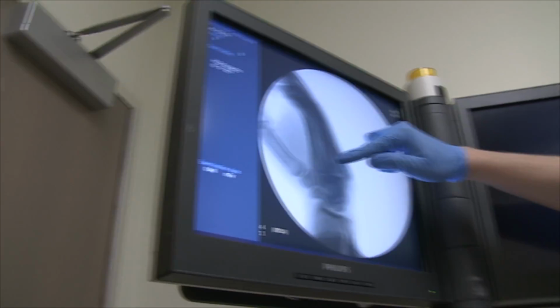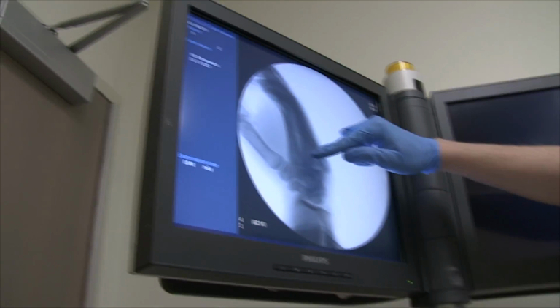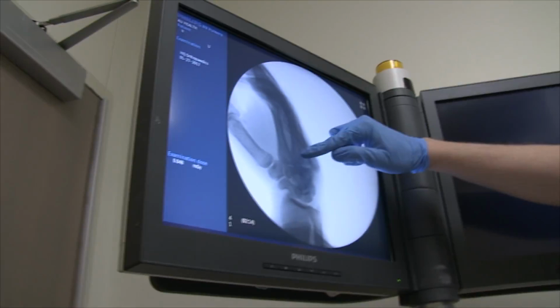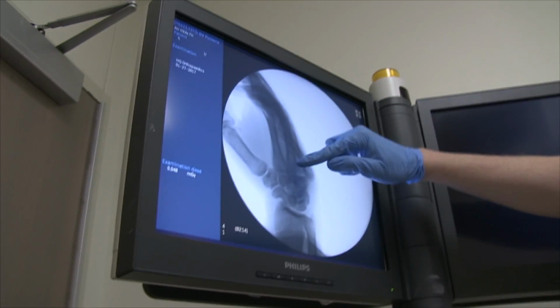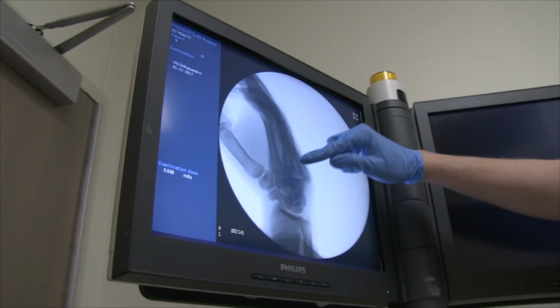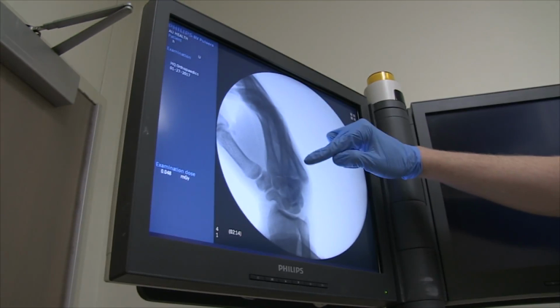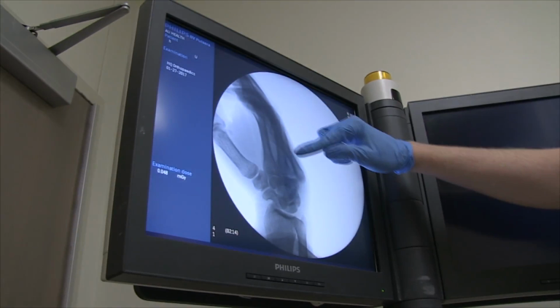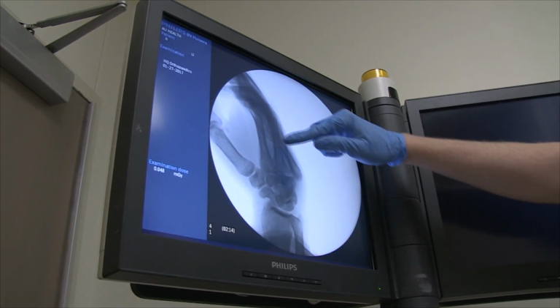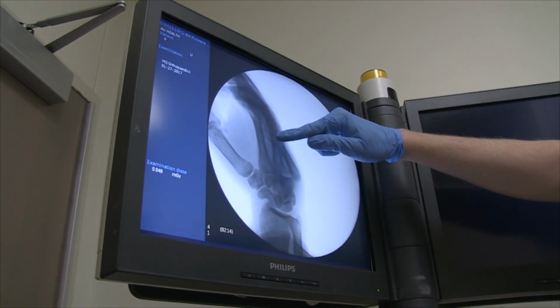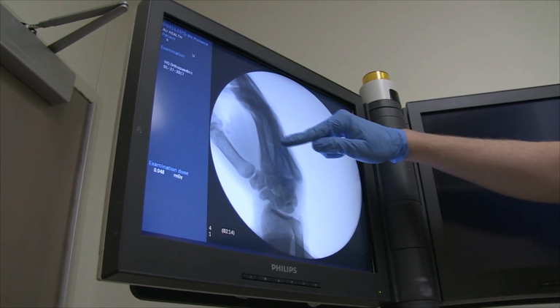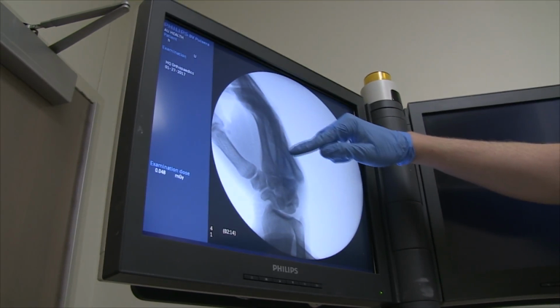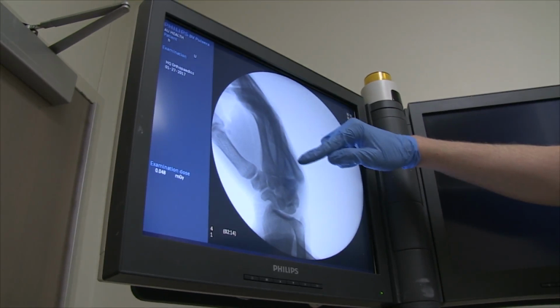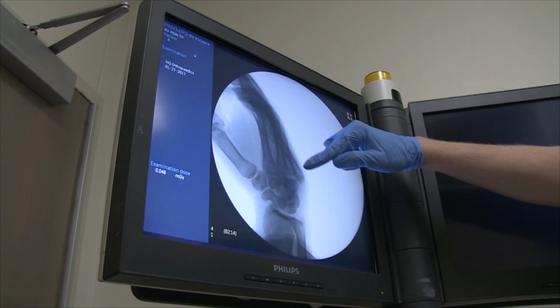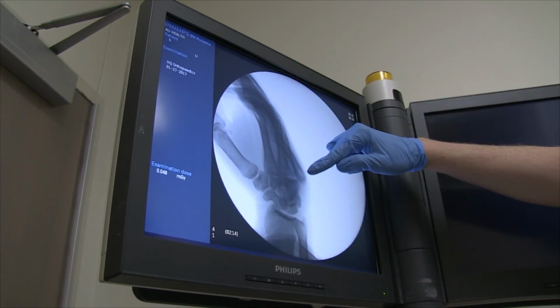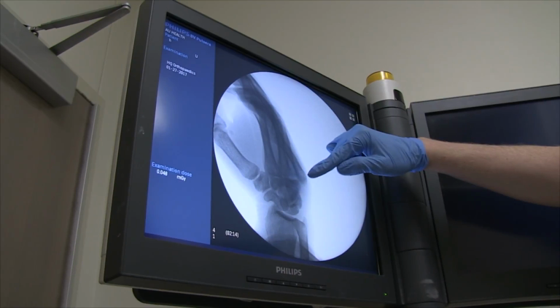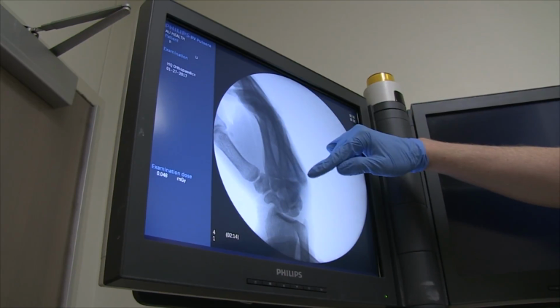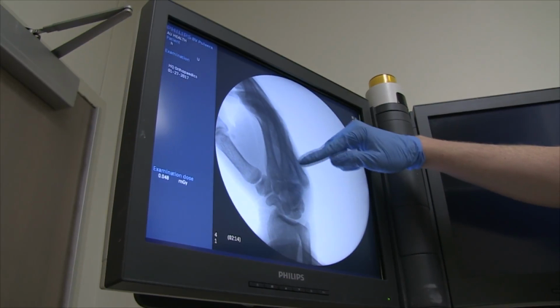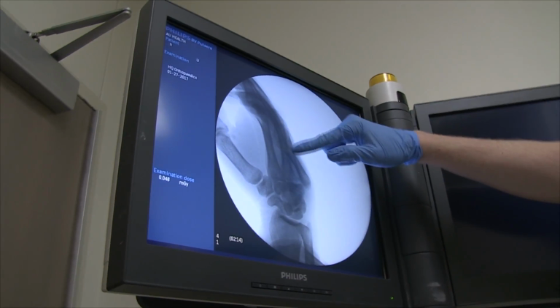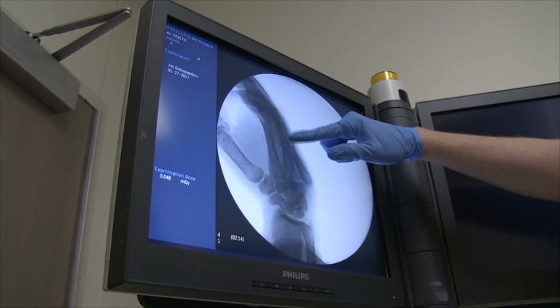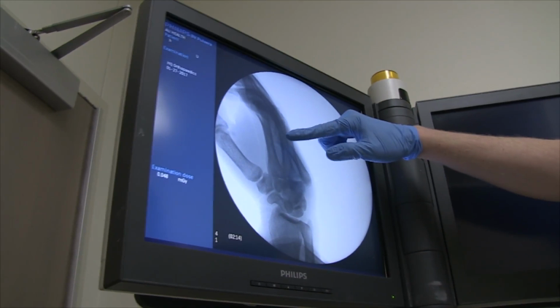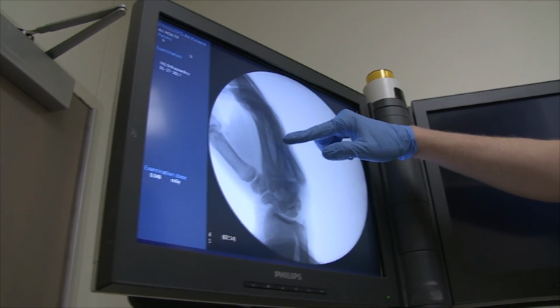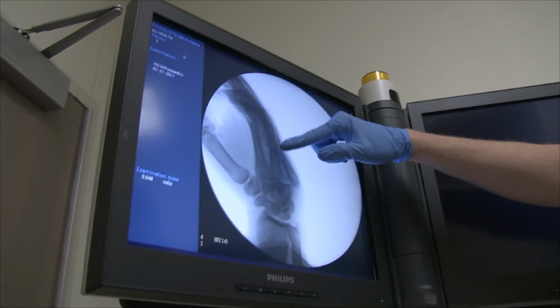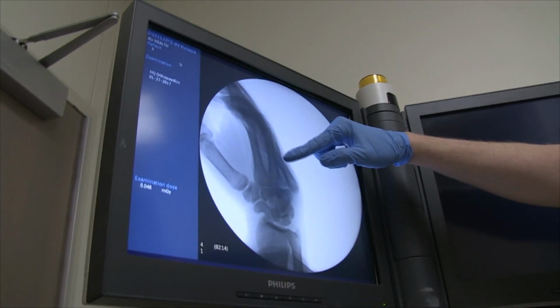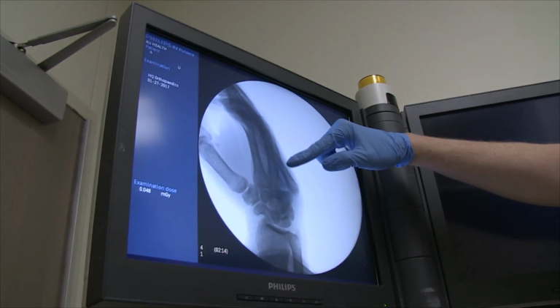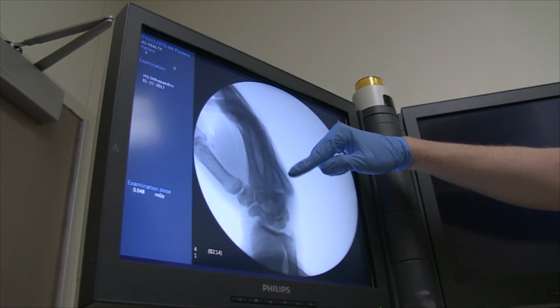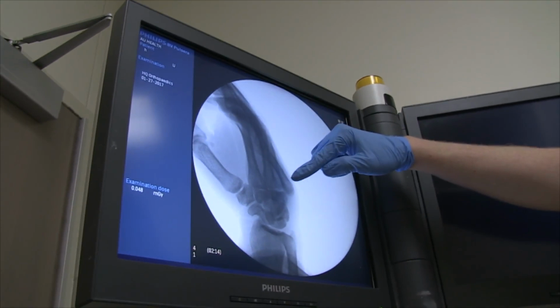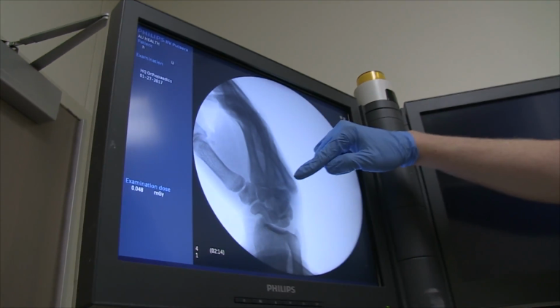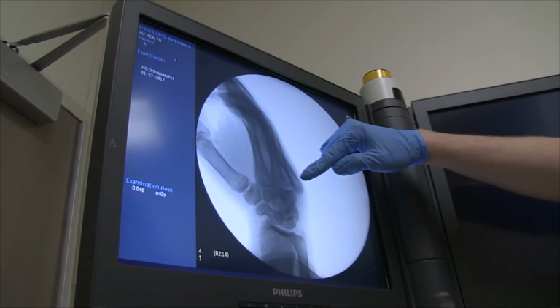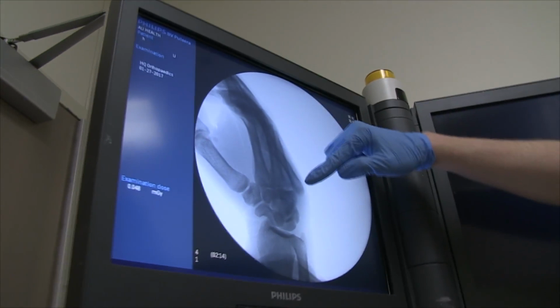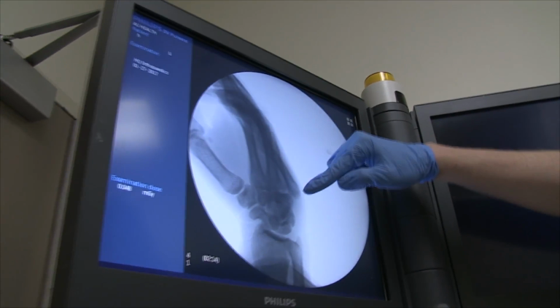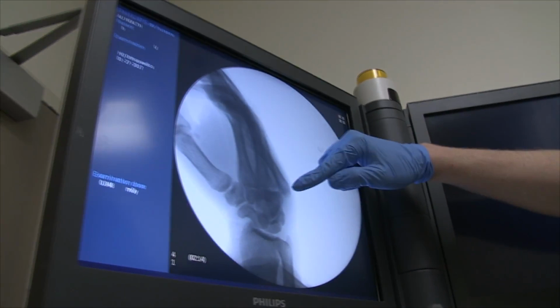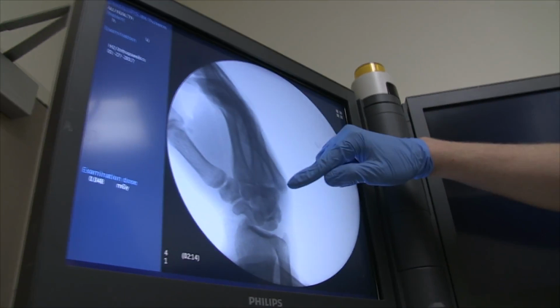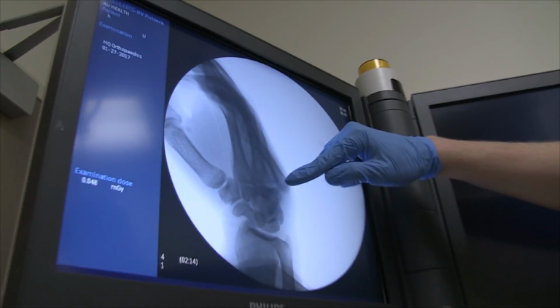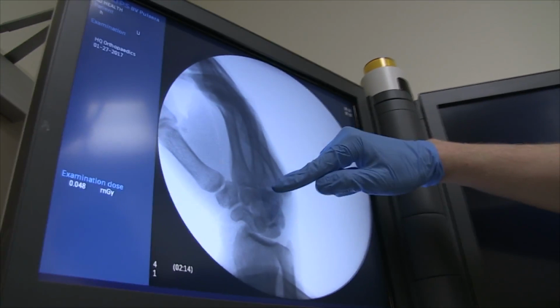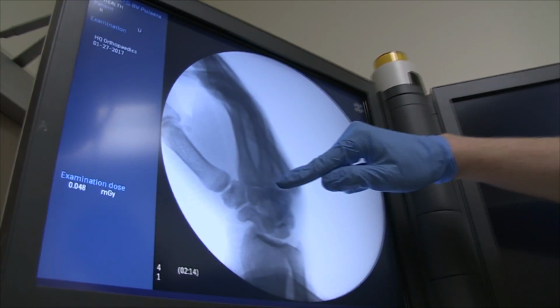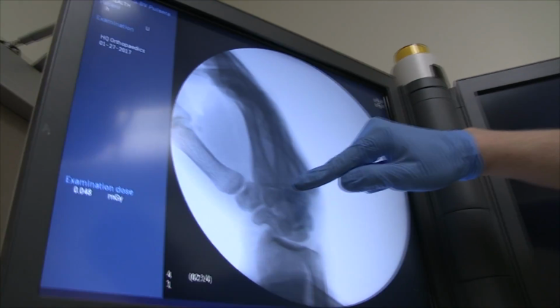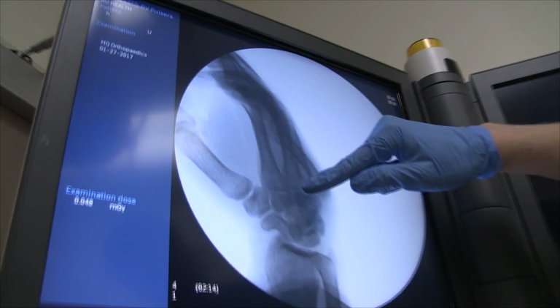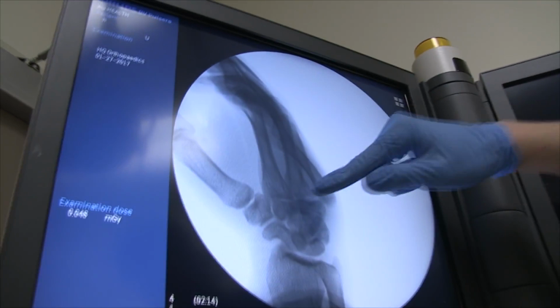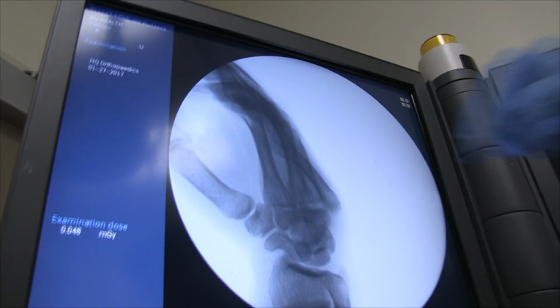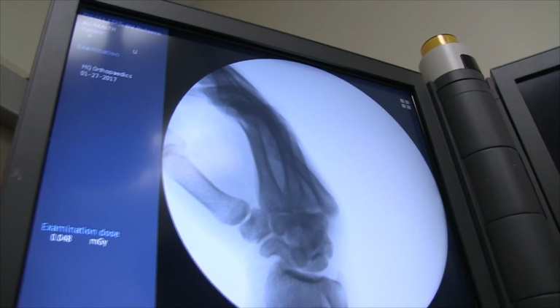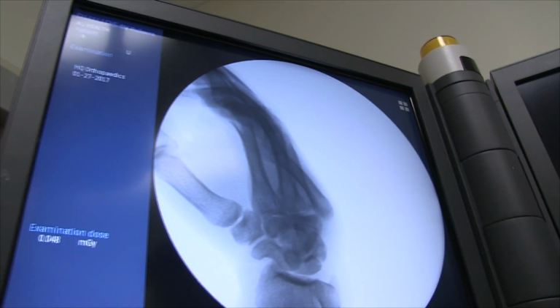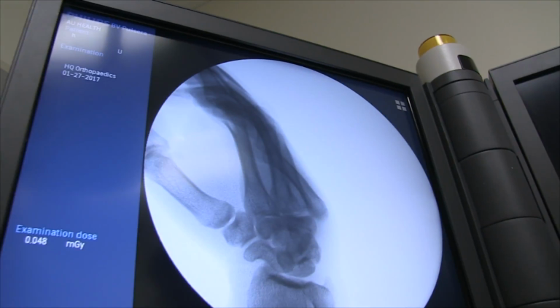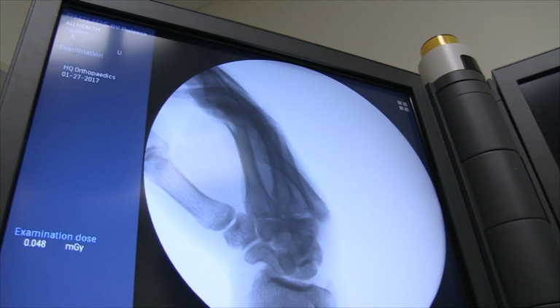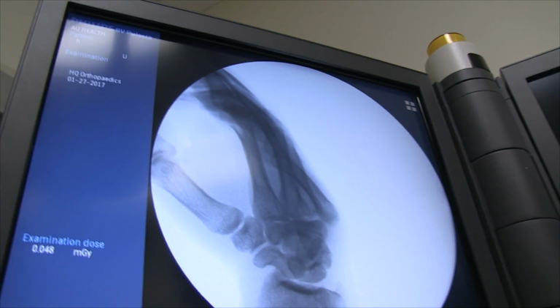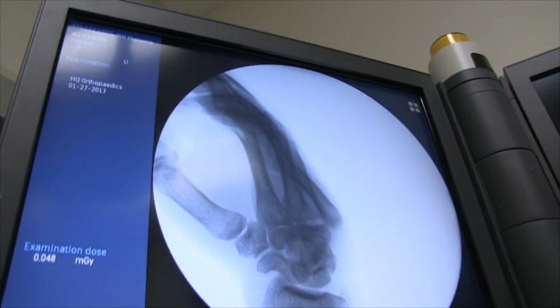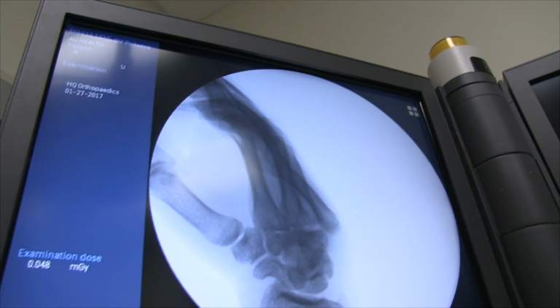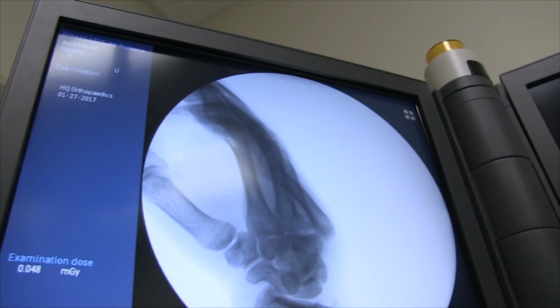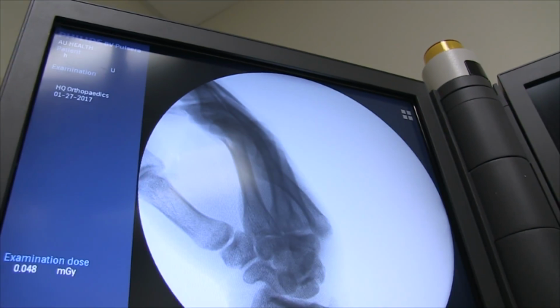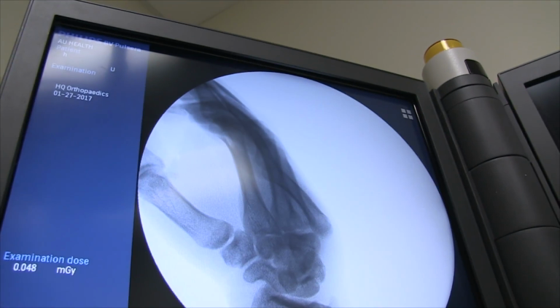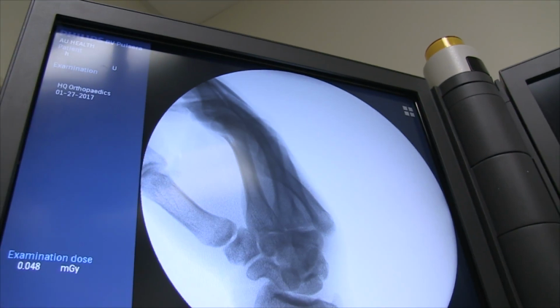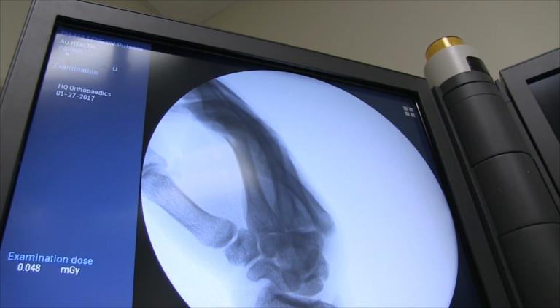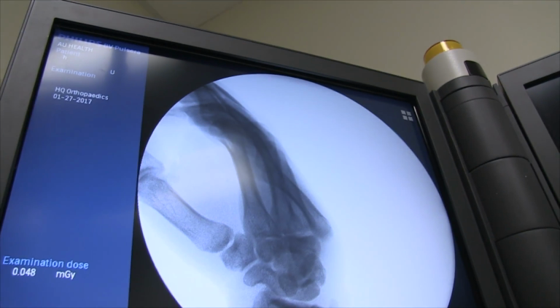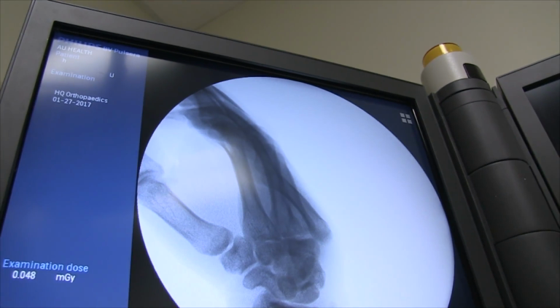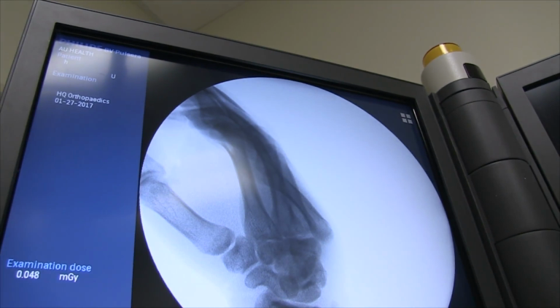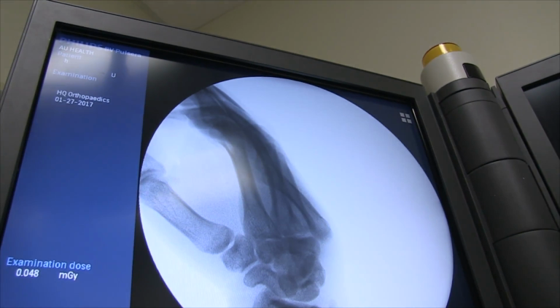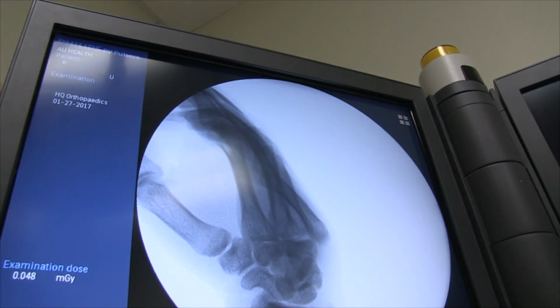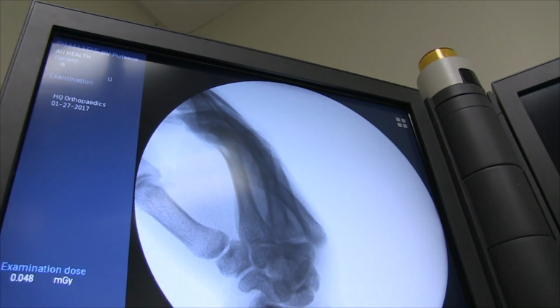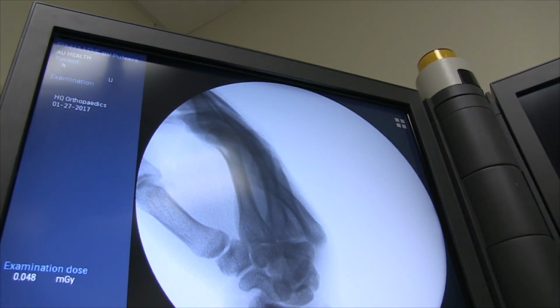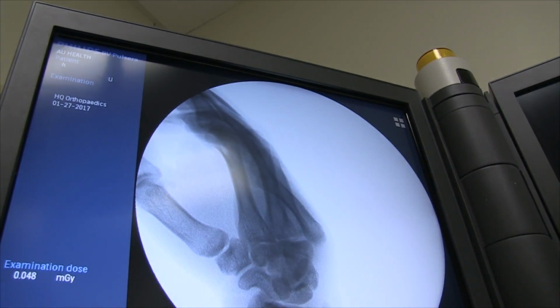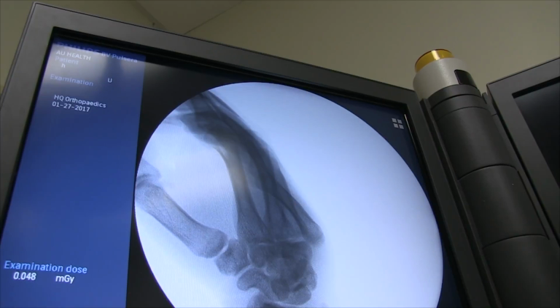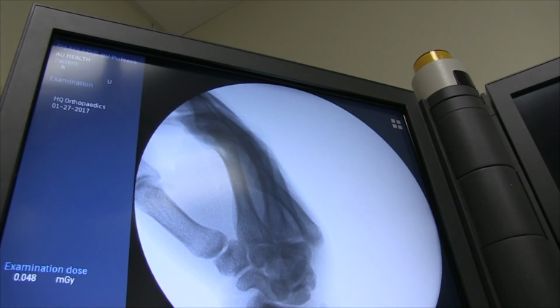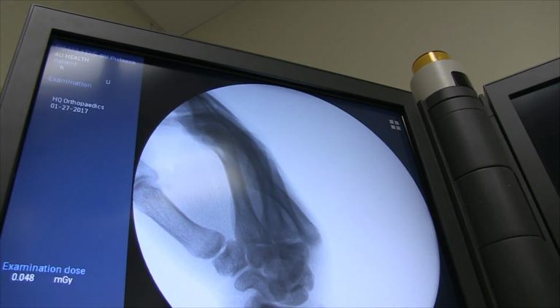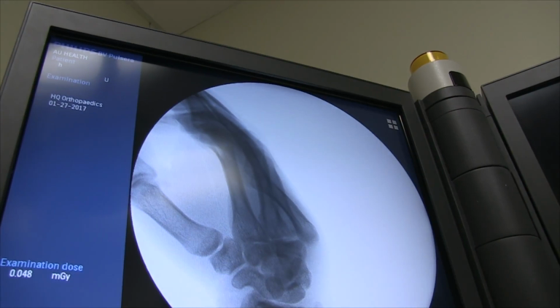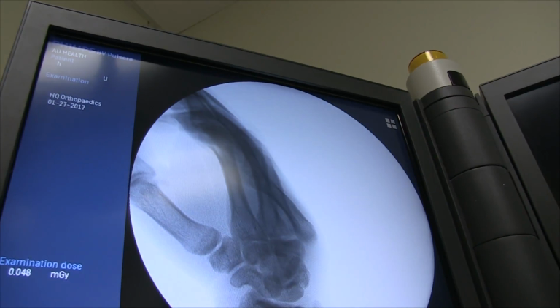Ring finger and that's your pinky finger, your small finger. Does that make sense? A whole lot.